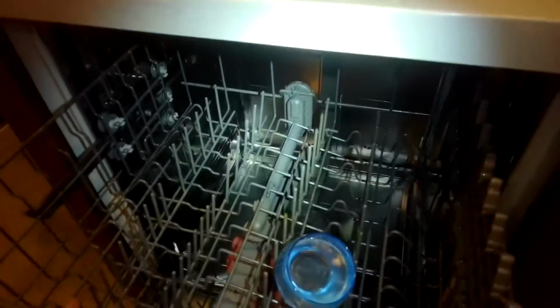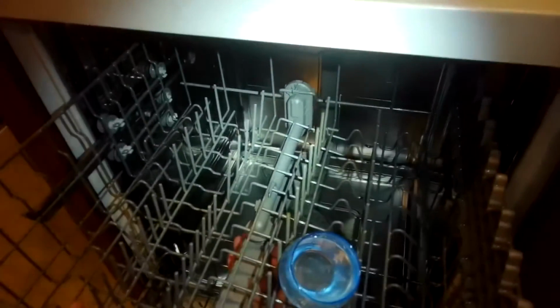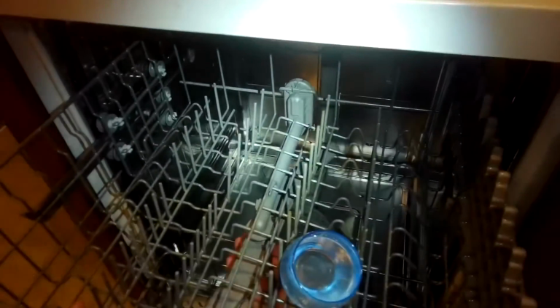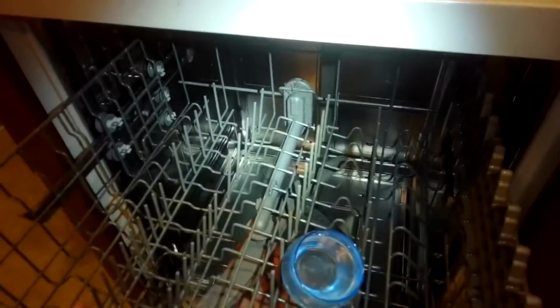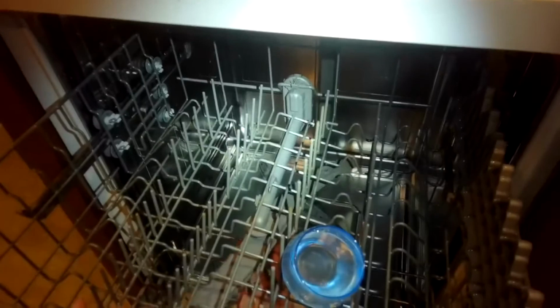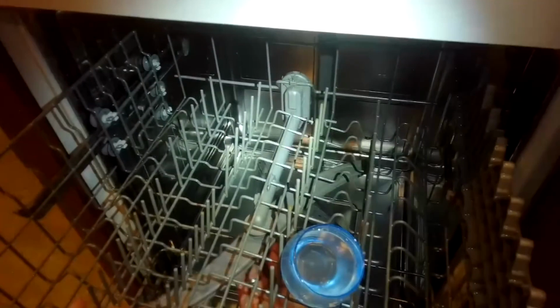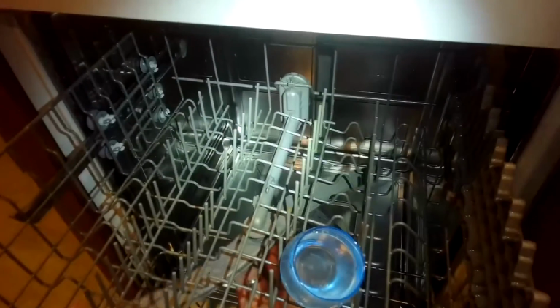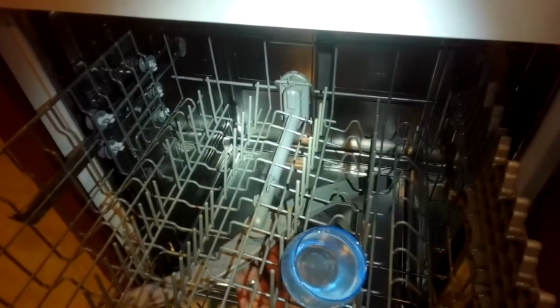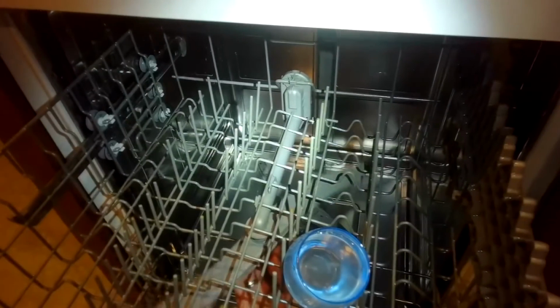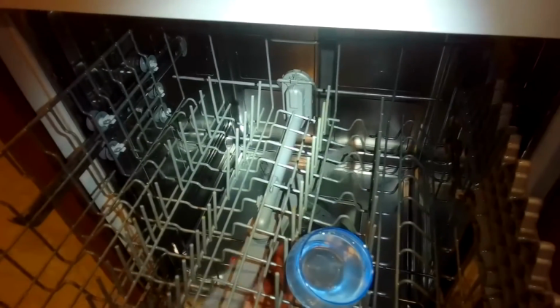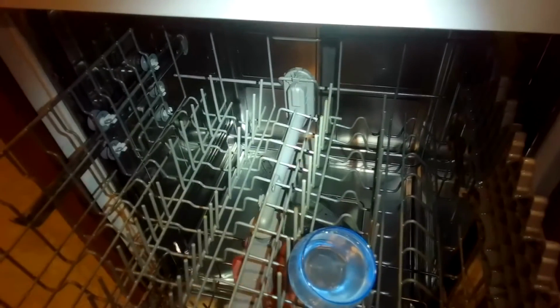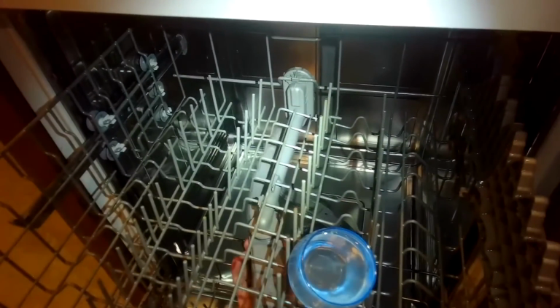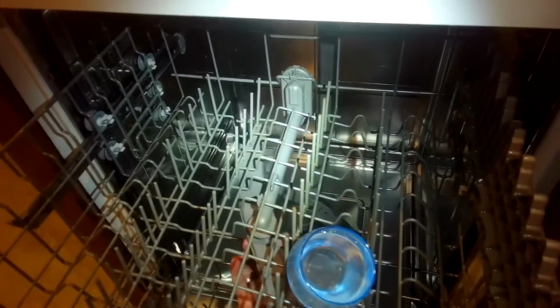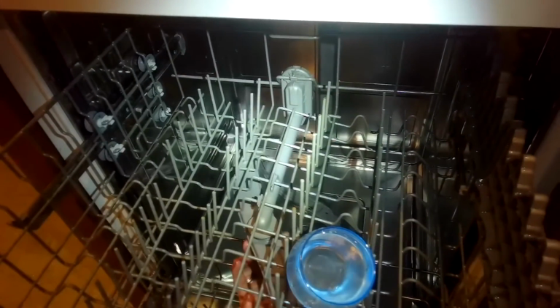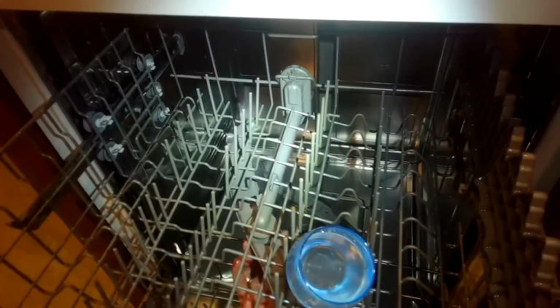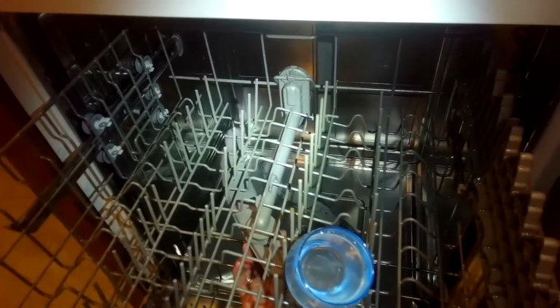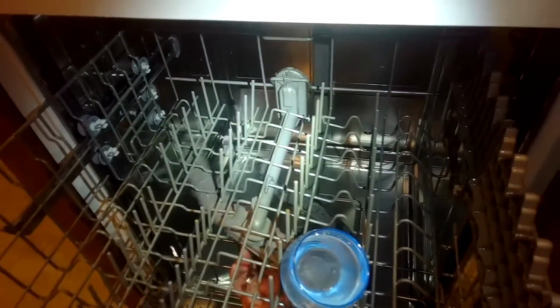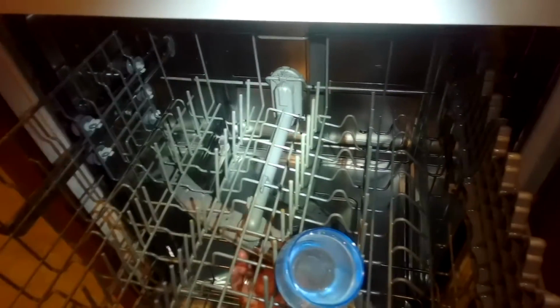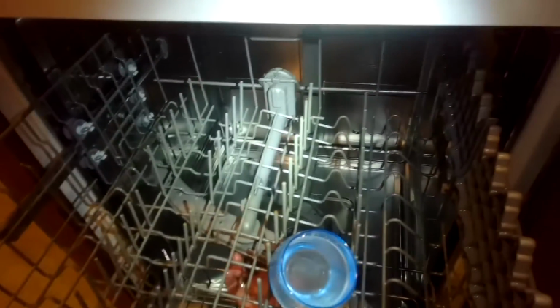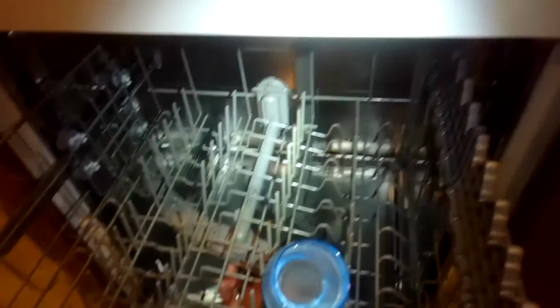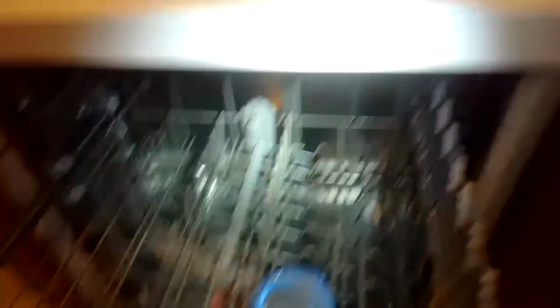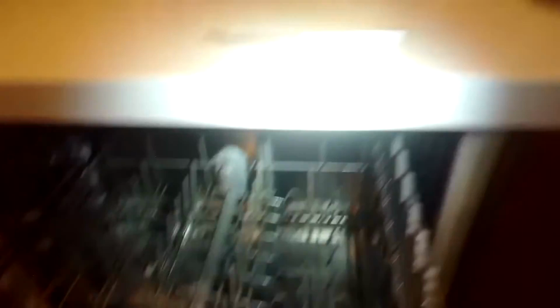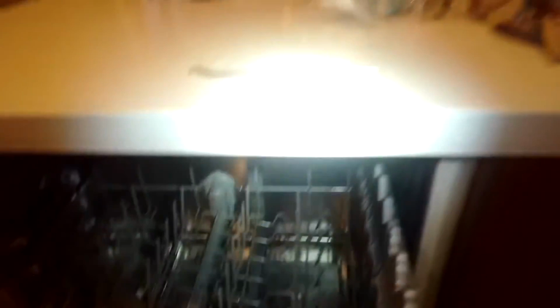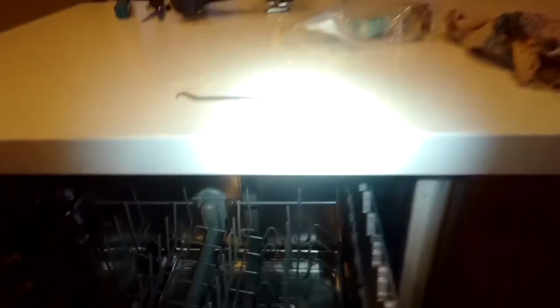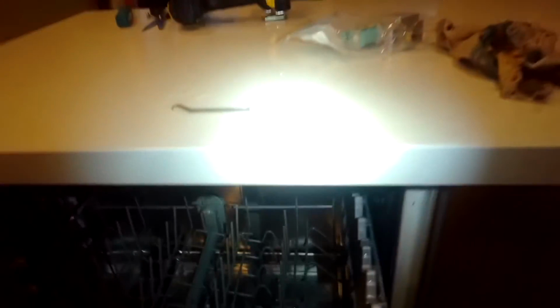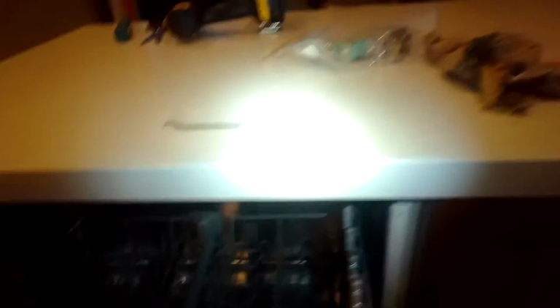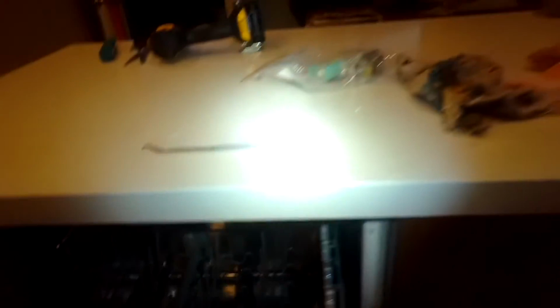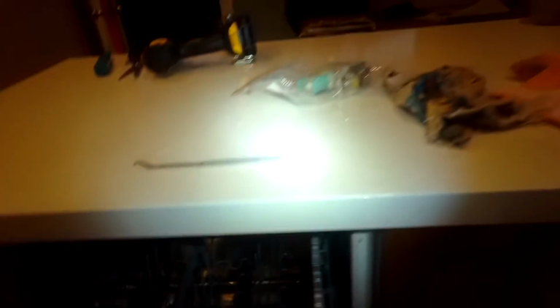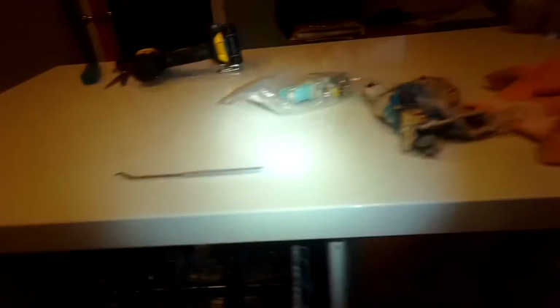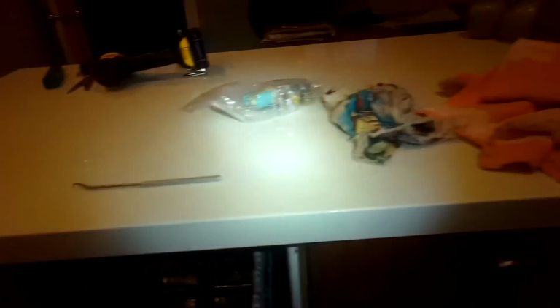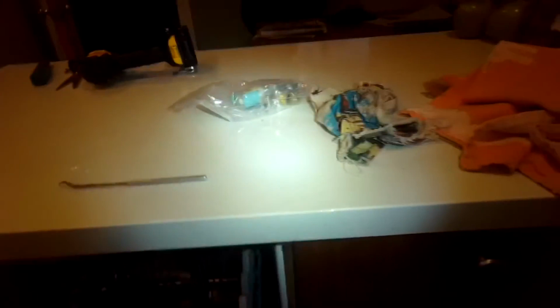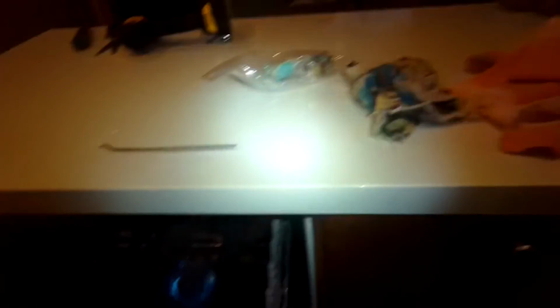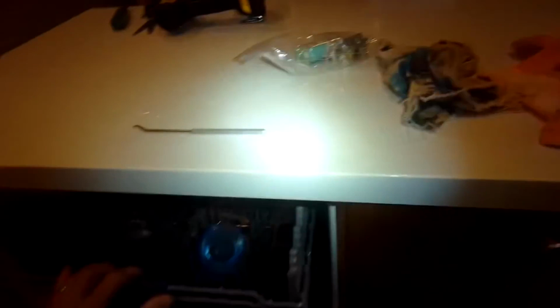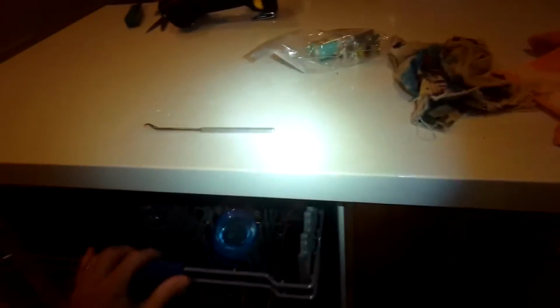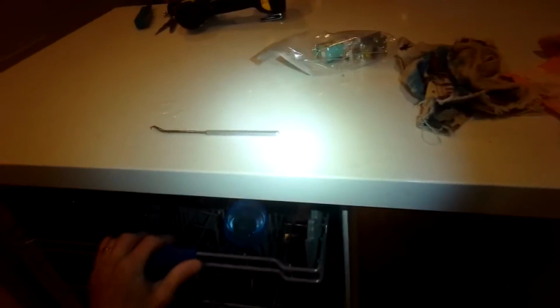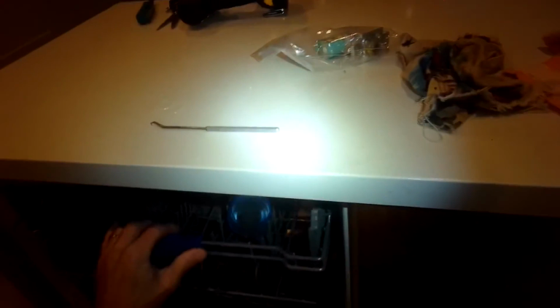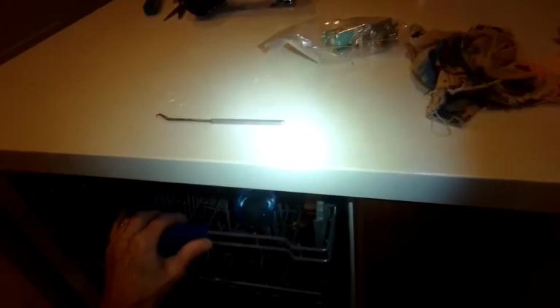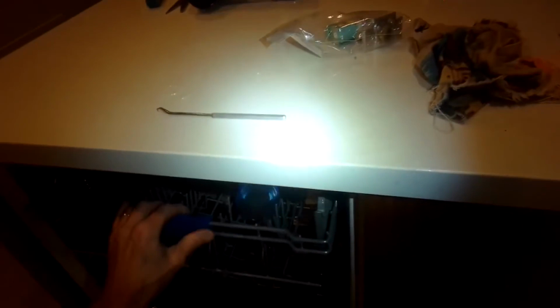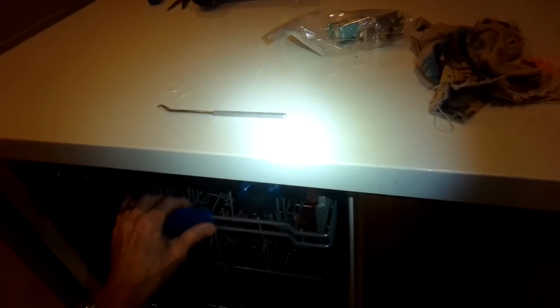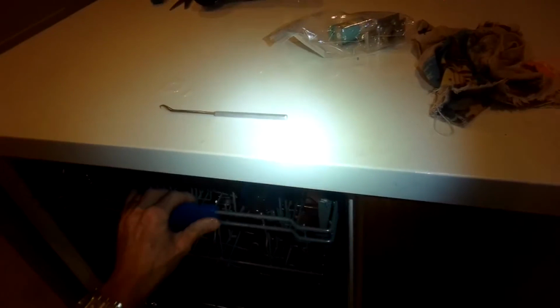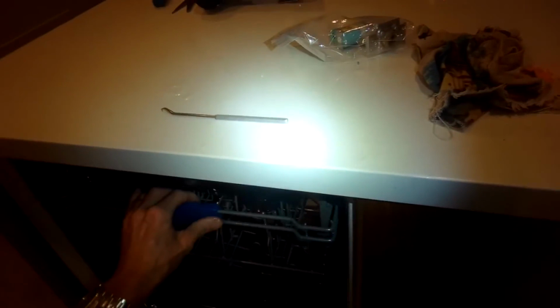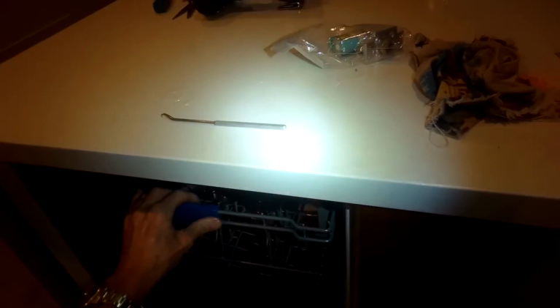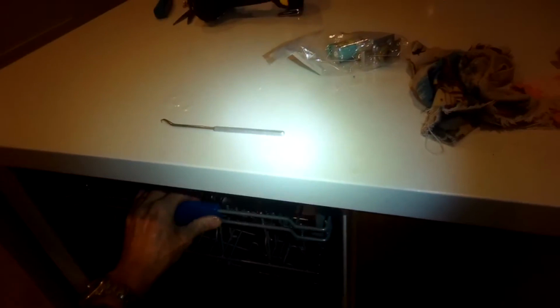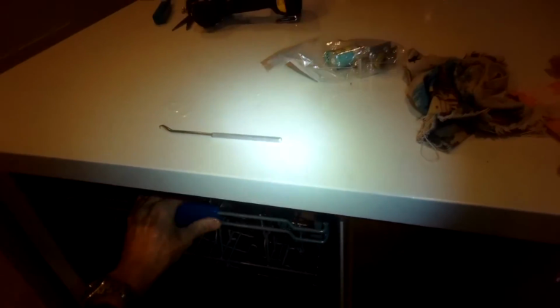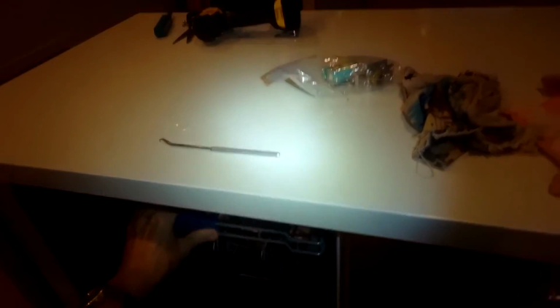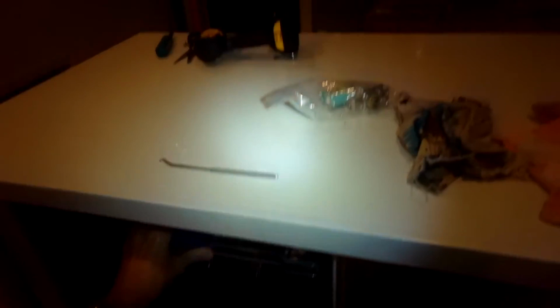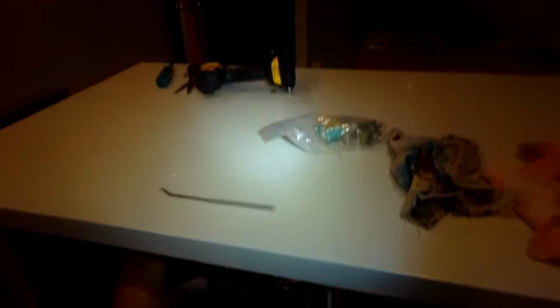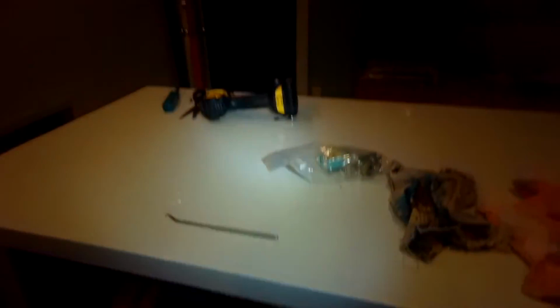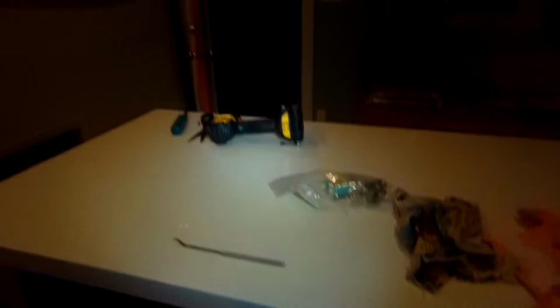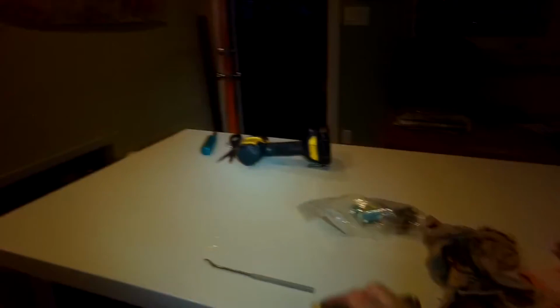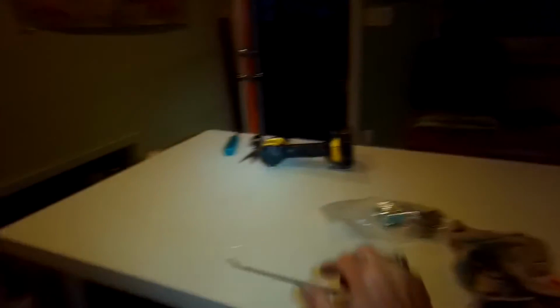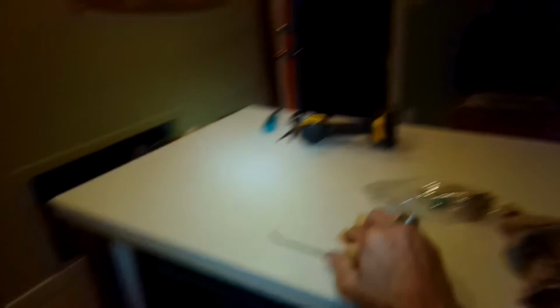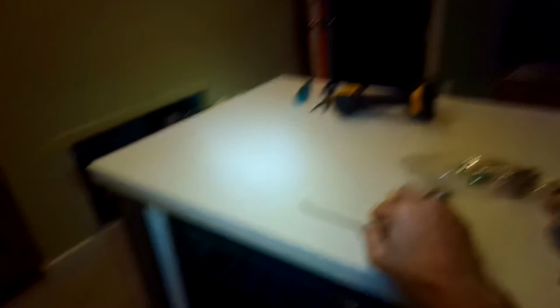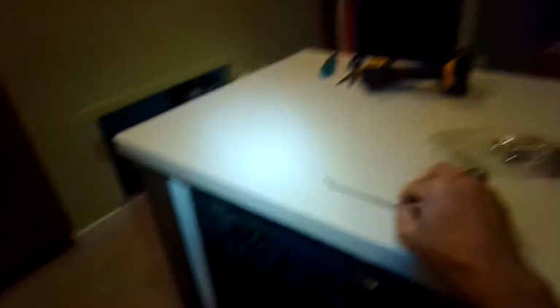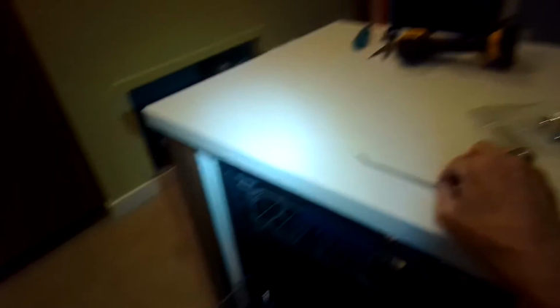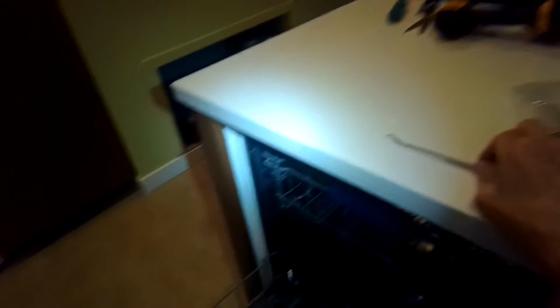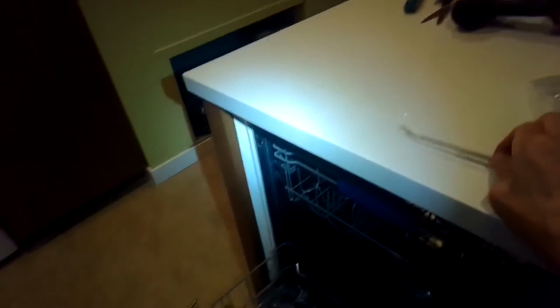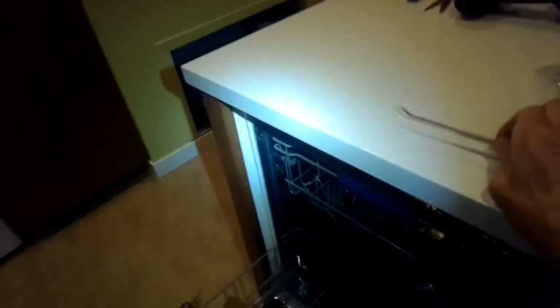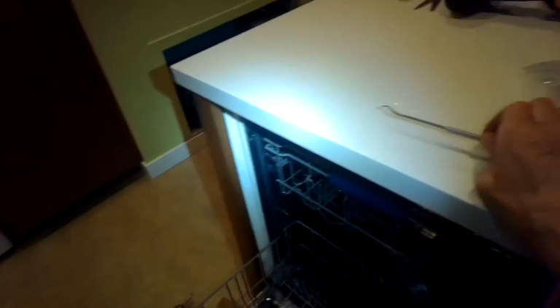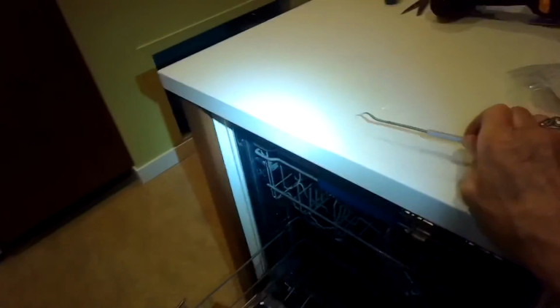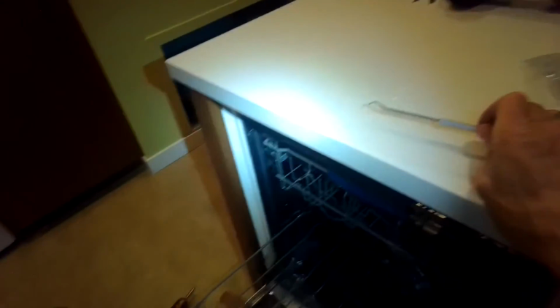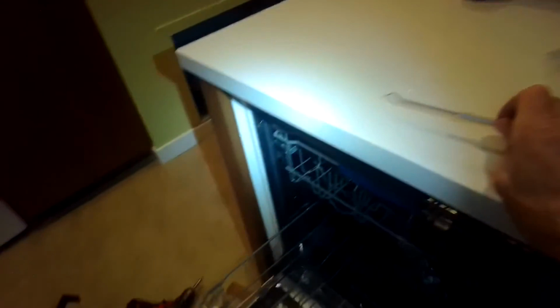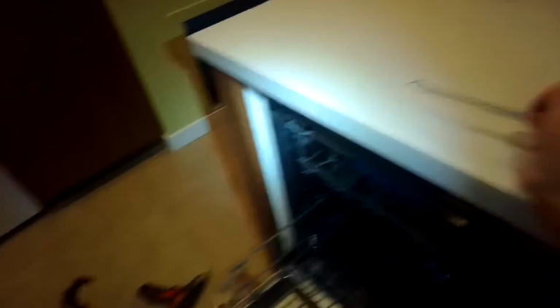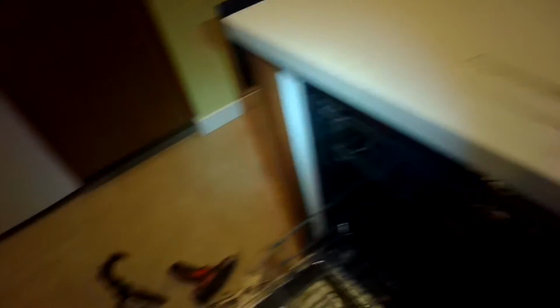Most people feel that the Miele and the Bosch are probably the best dishwashers you can get because they're quiet, they last a long time, and they clean really well. So we'll go ahead and just screw that upper spray arm back into position and we are done.